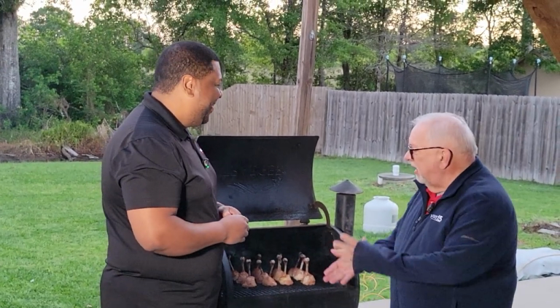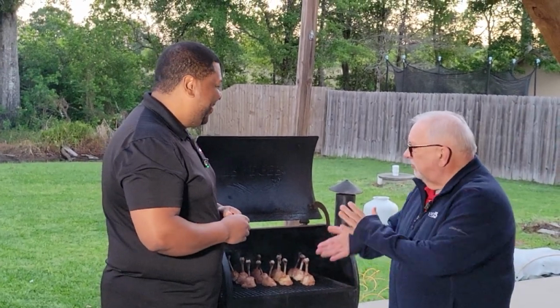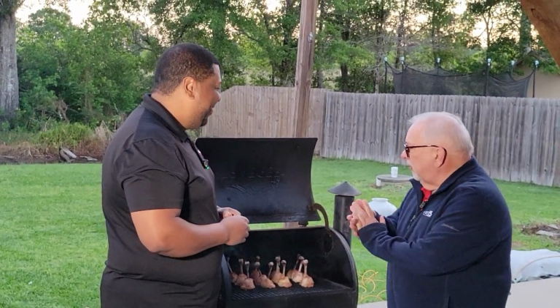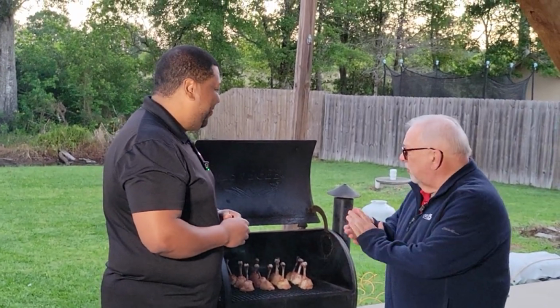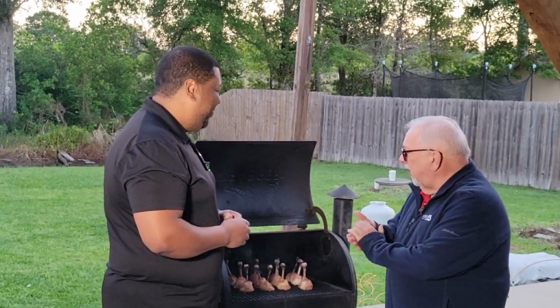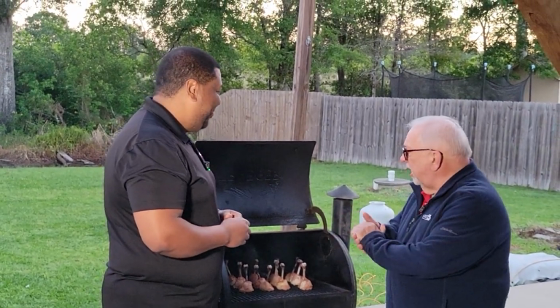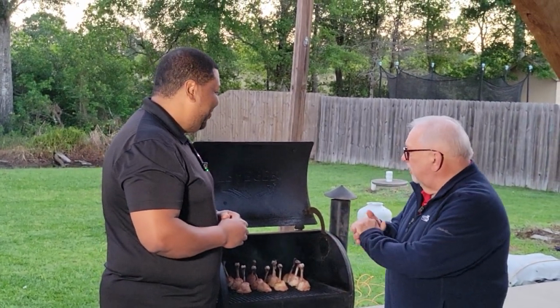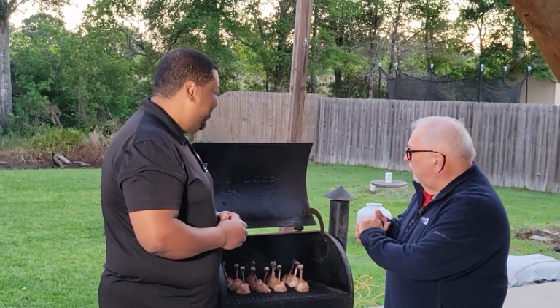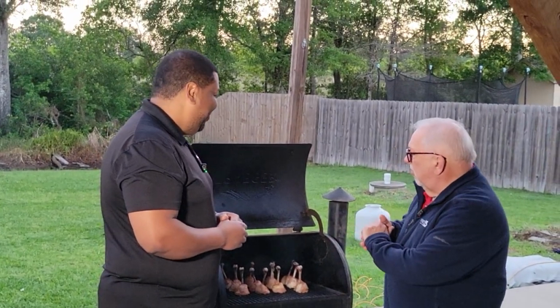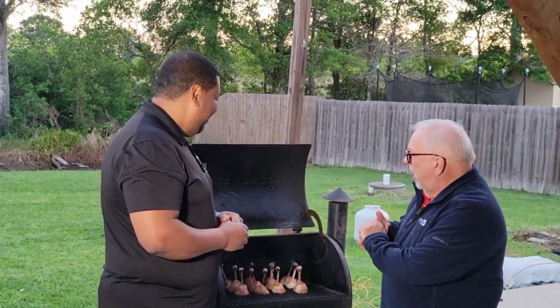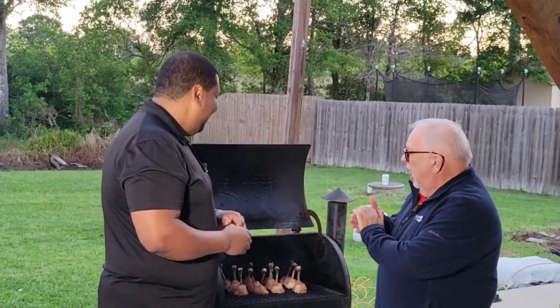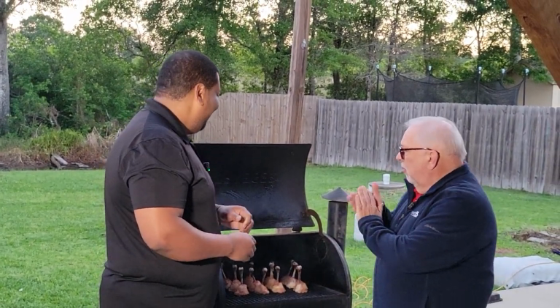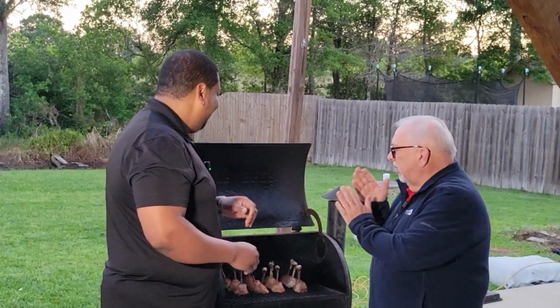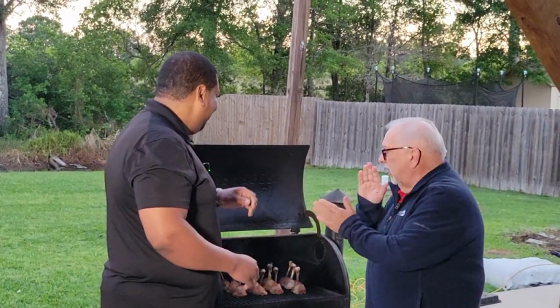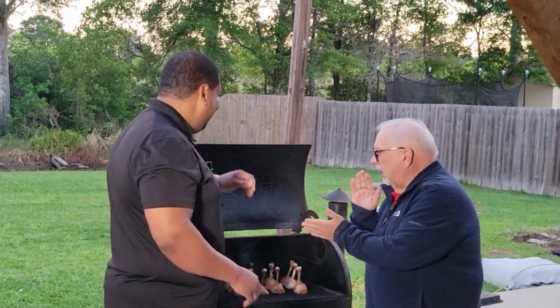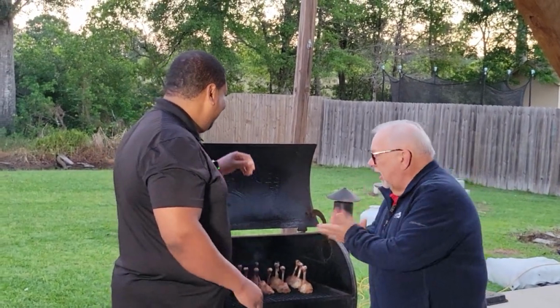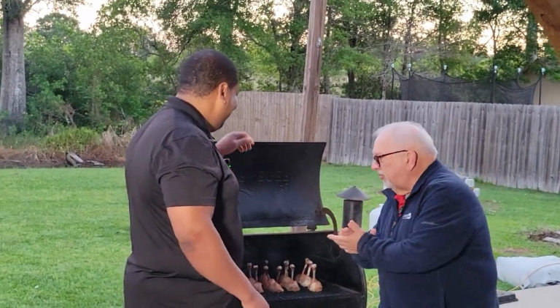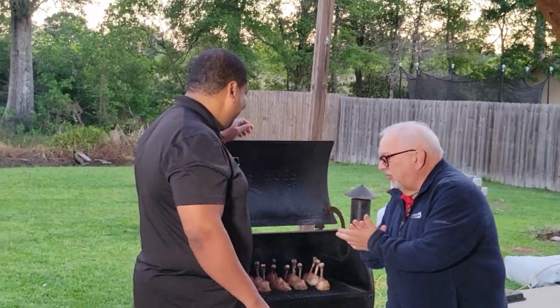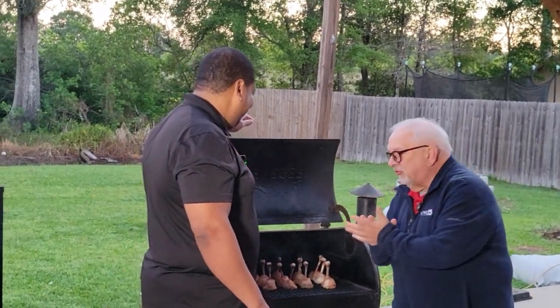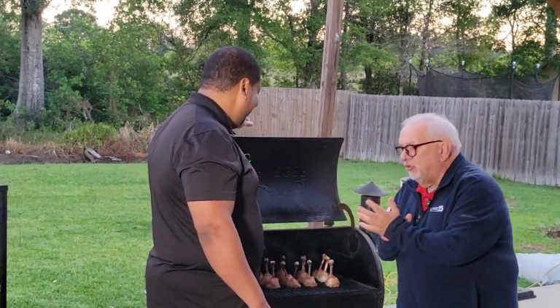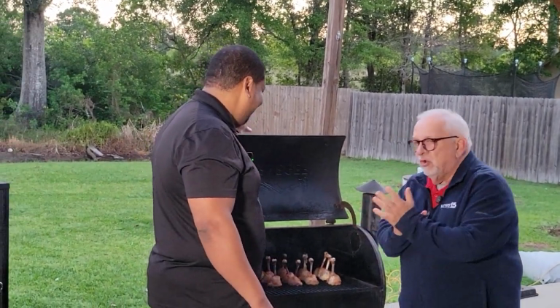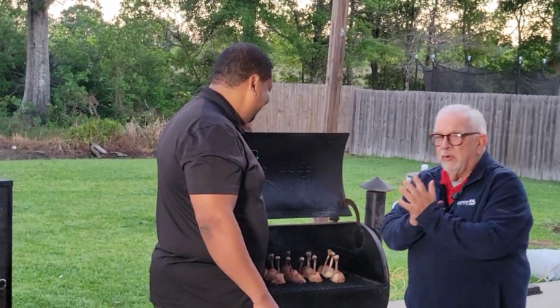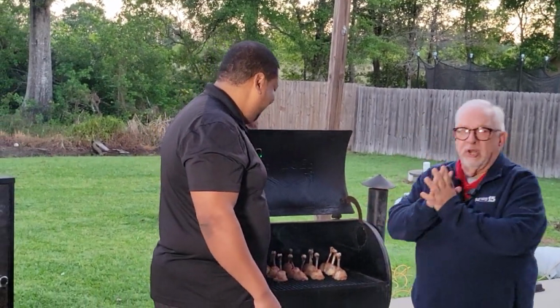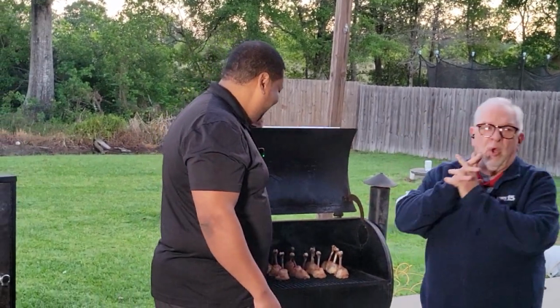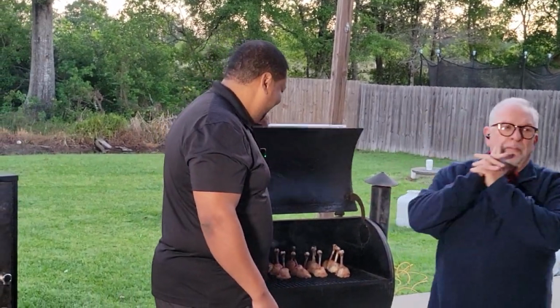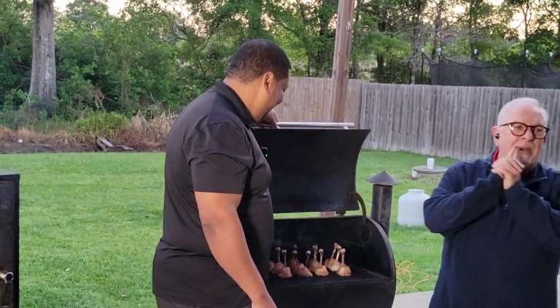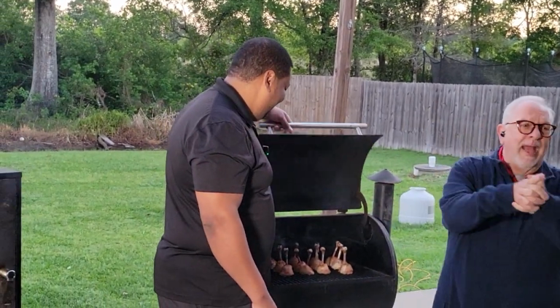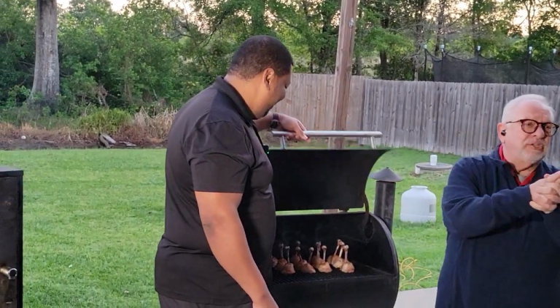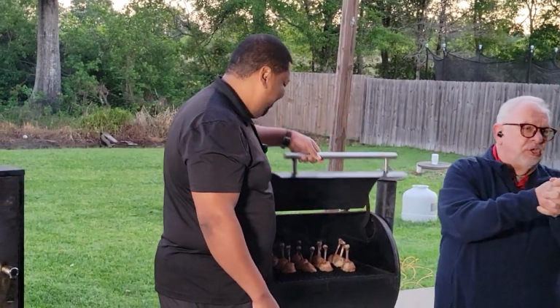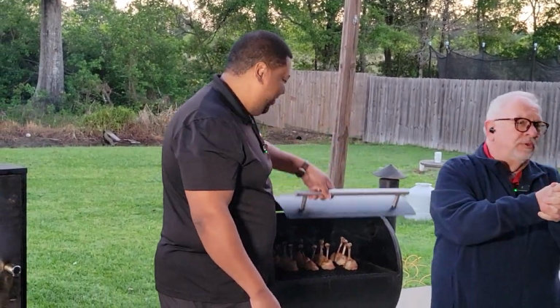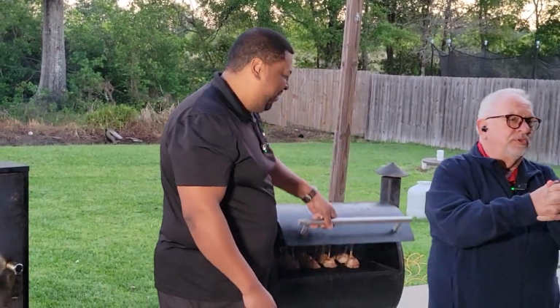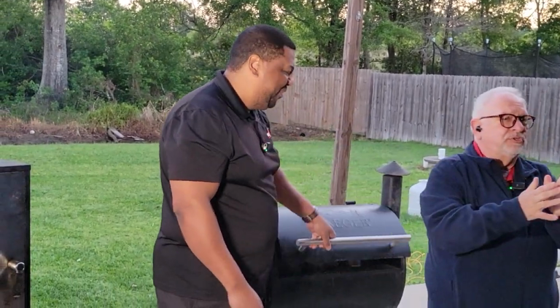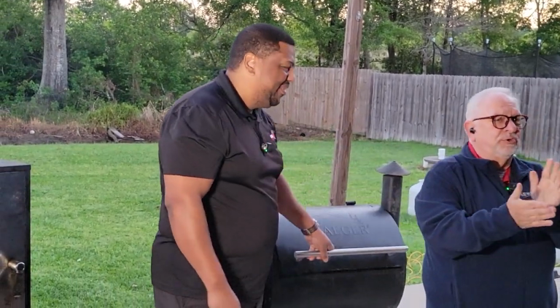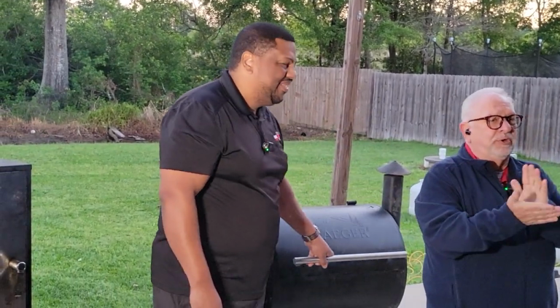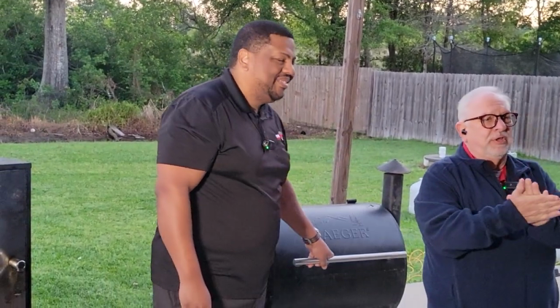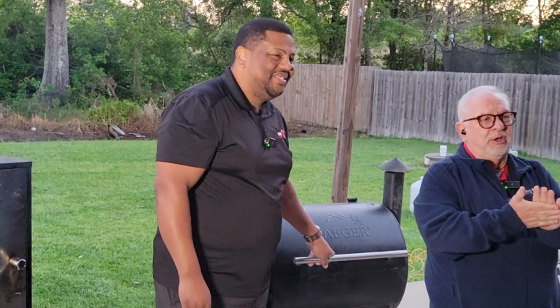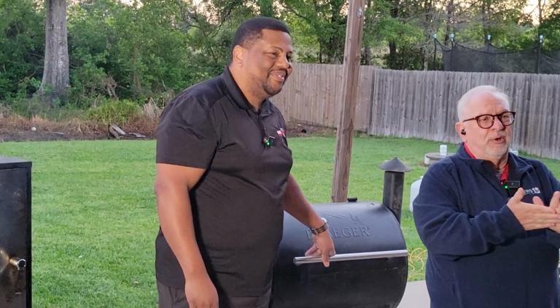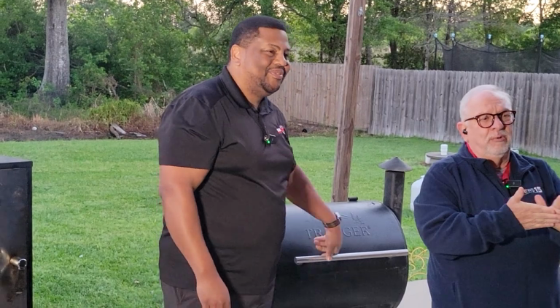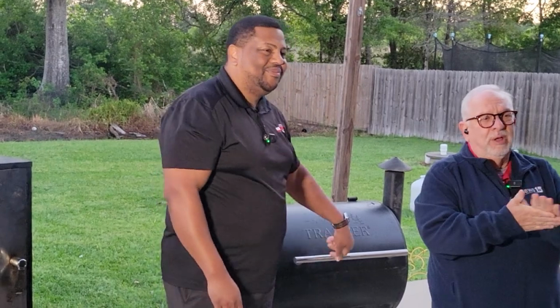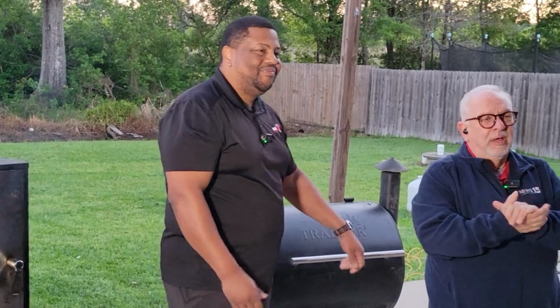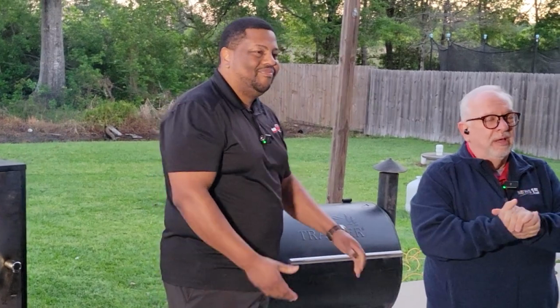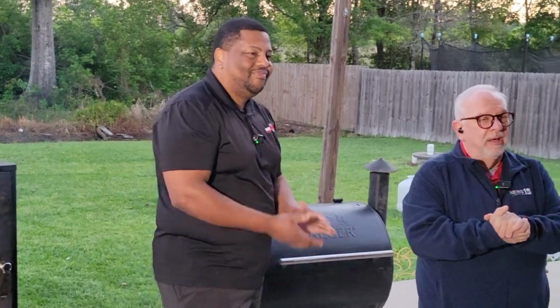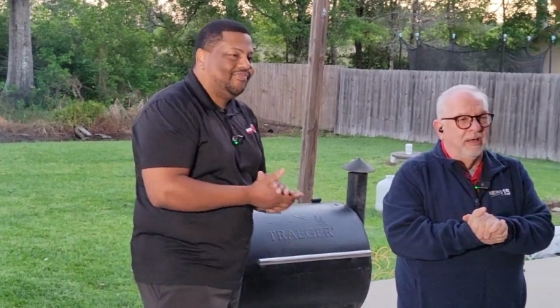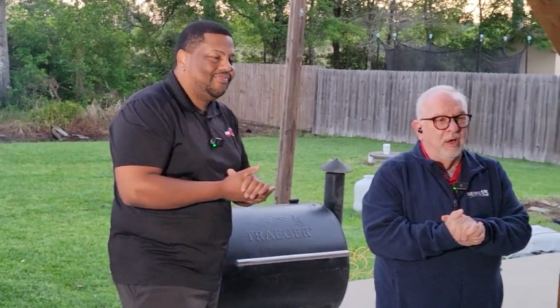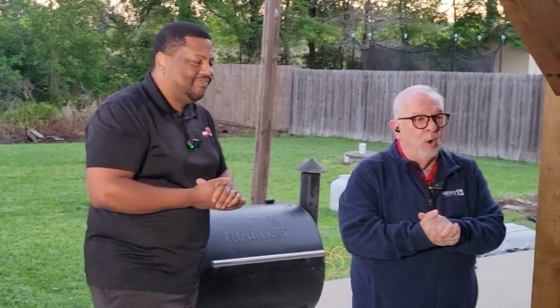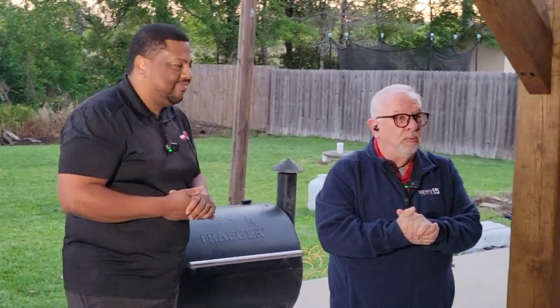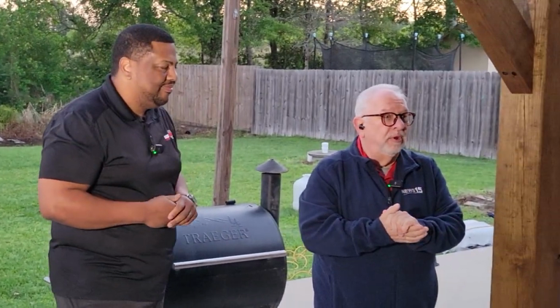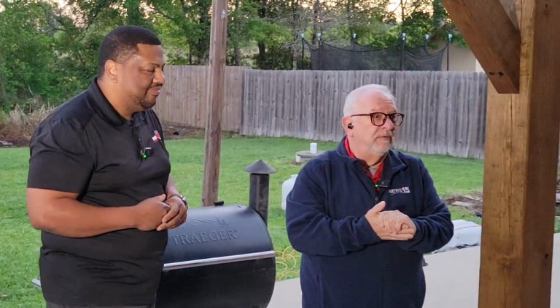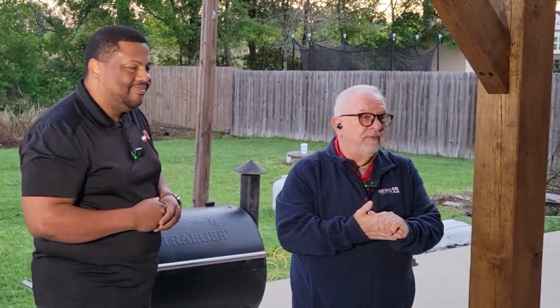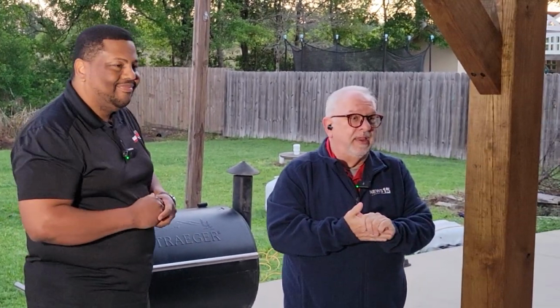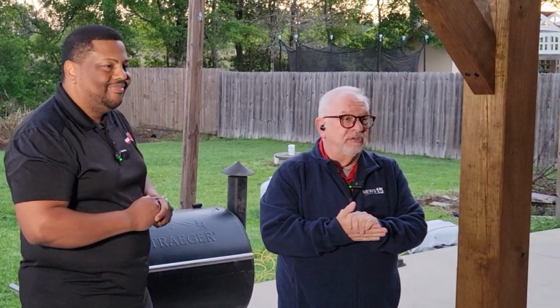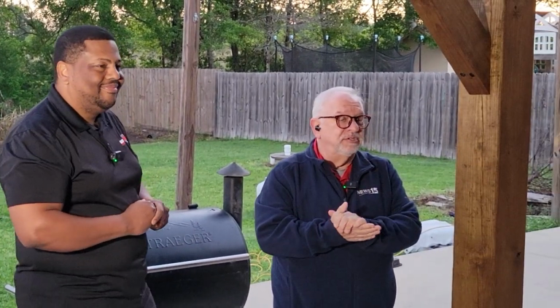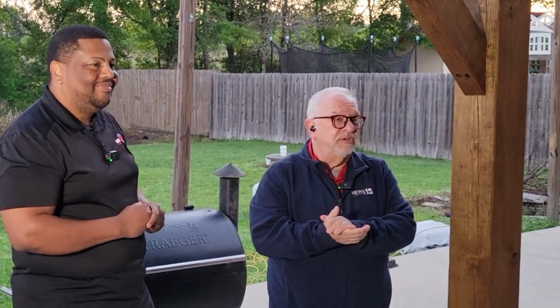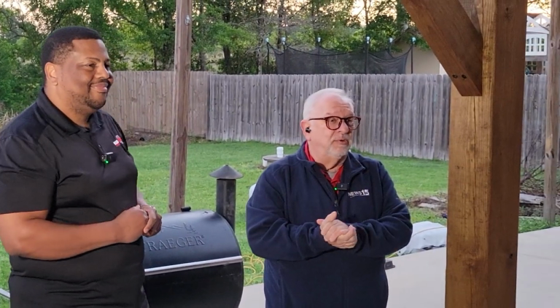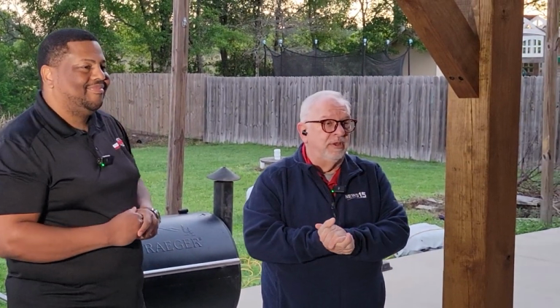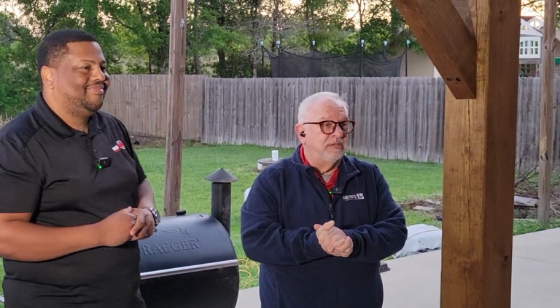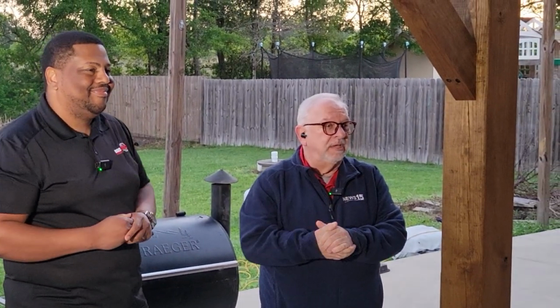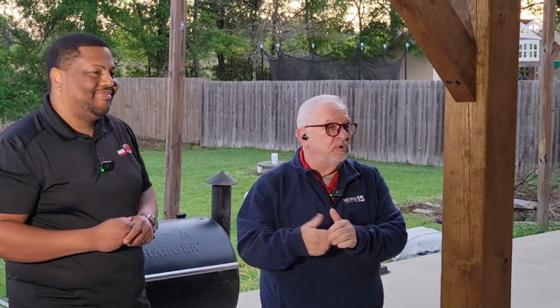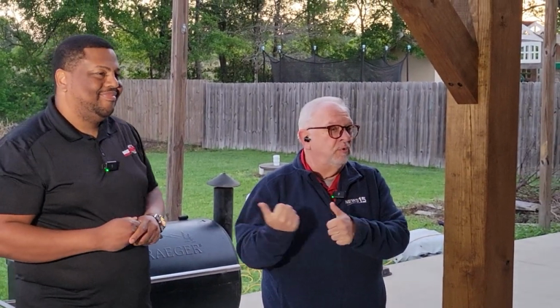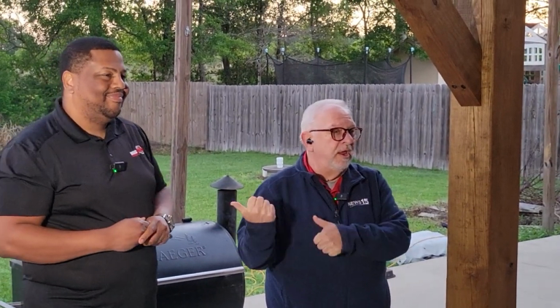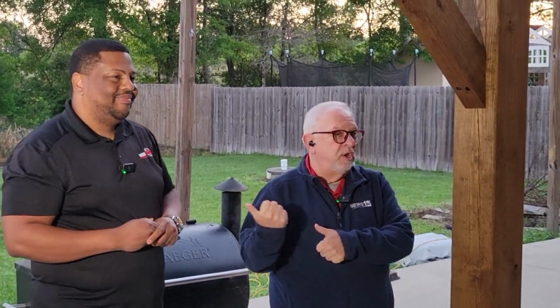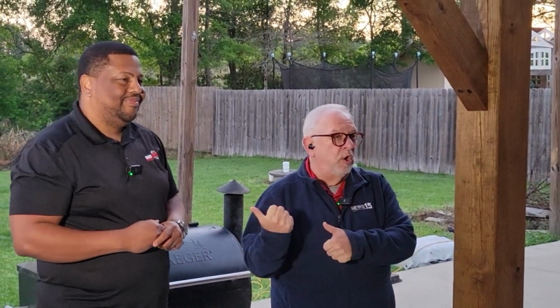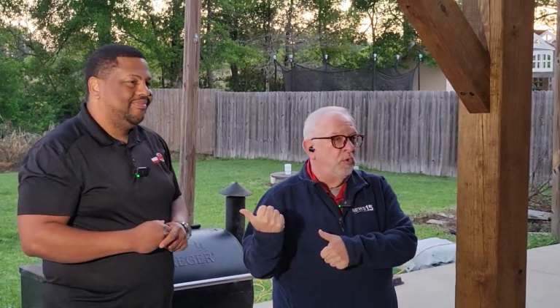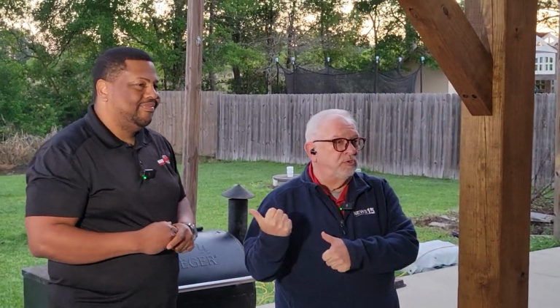We're going to let this cook and go back to you in the studio. Home Grill Advantage — it's a great coach.